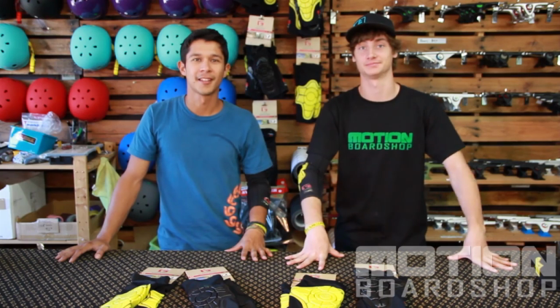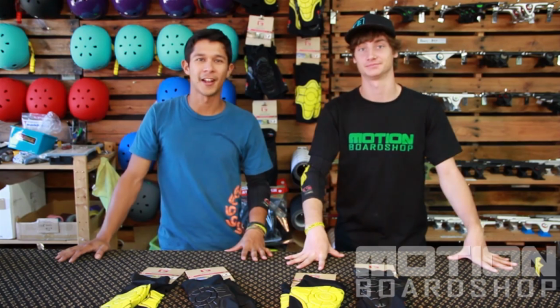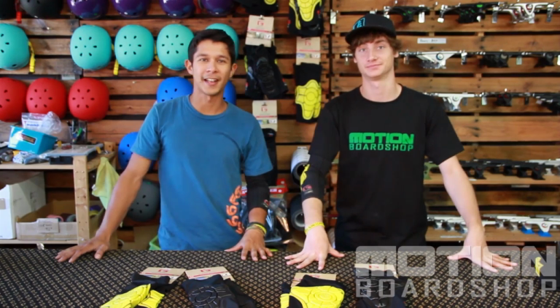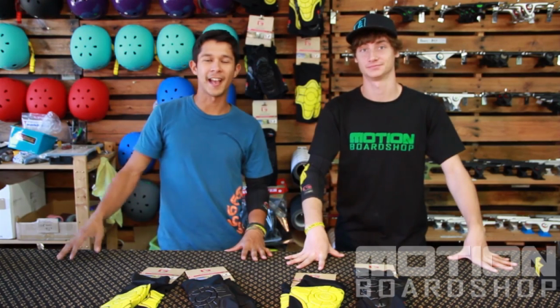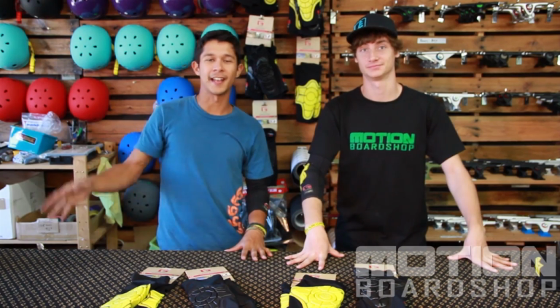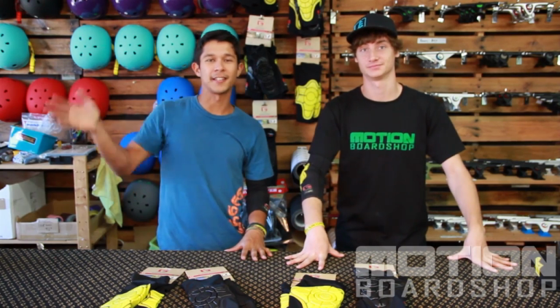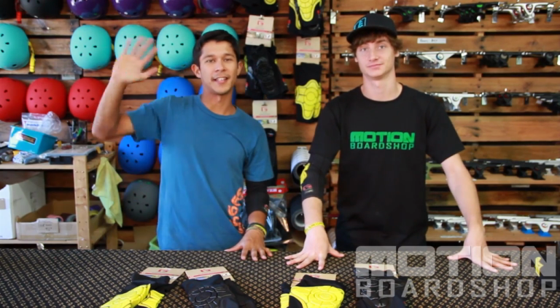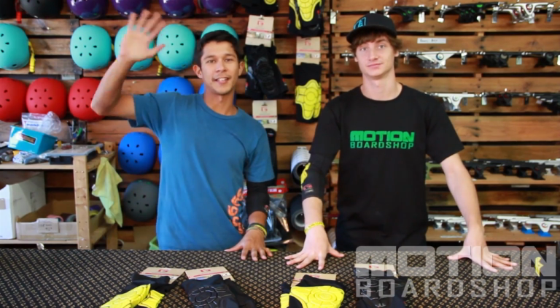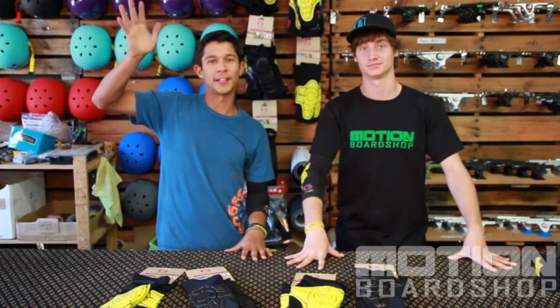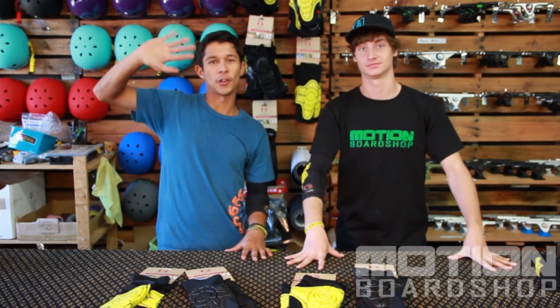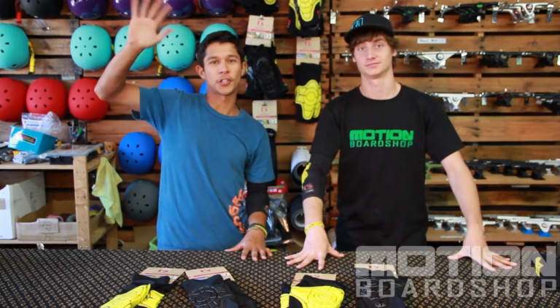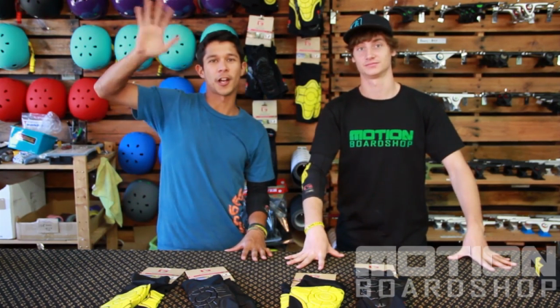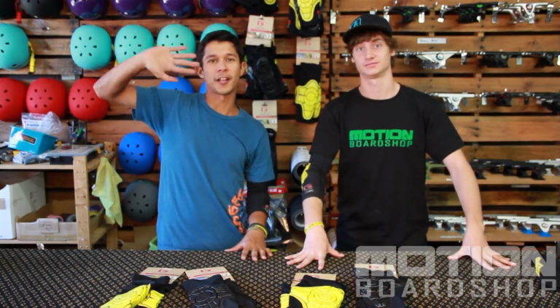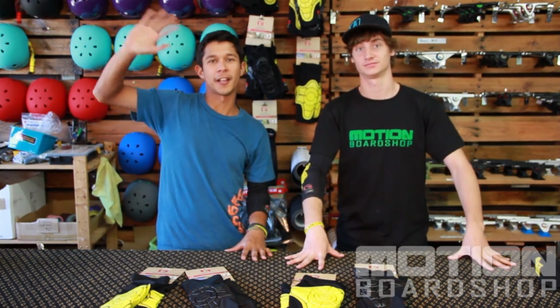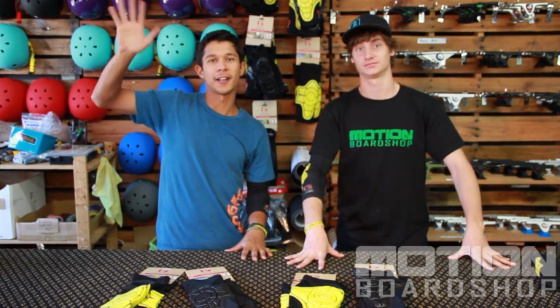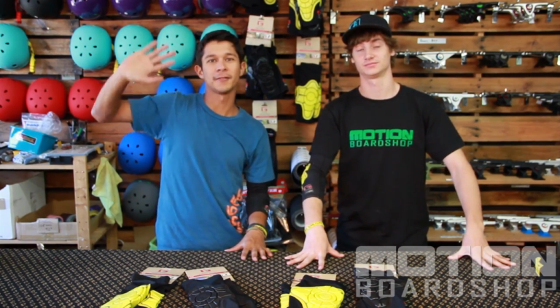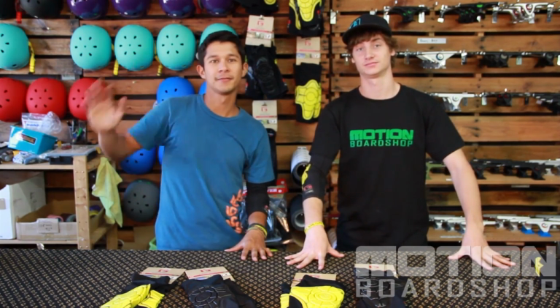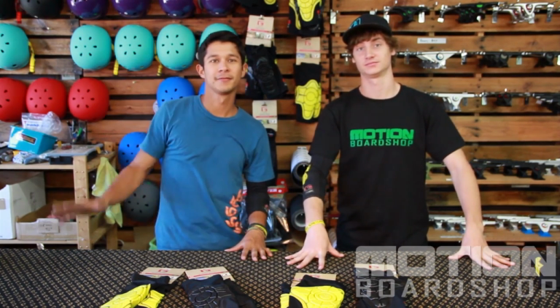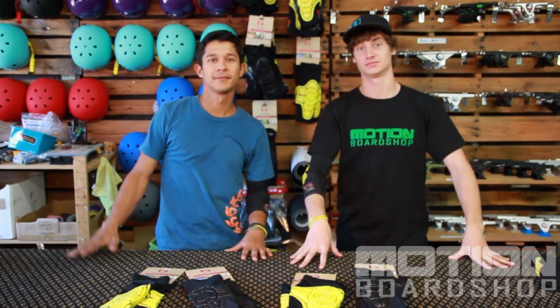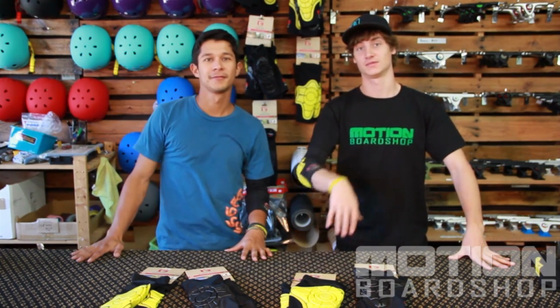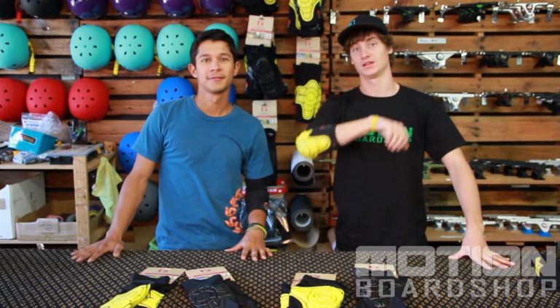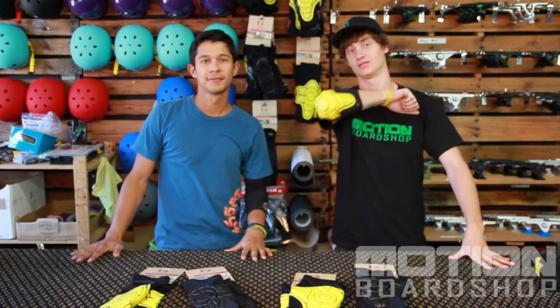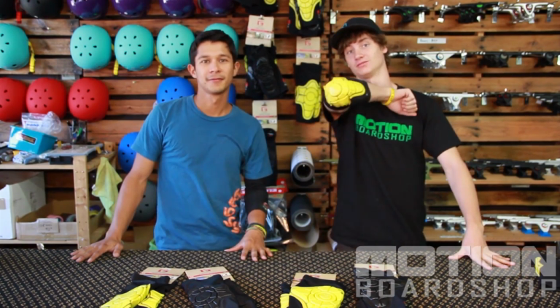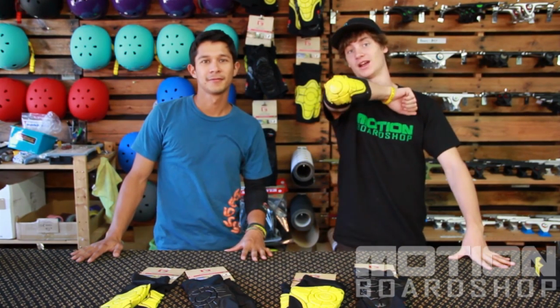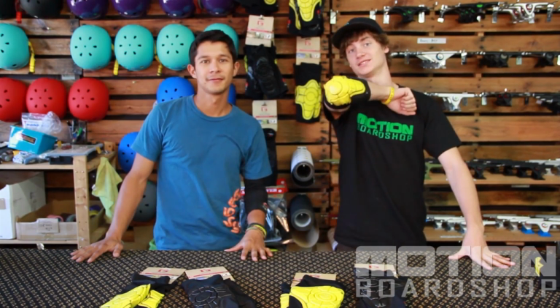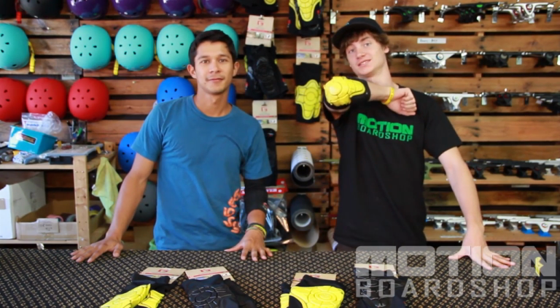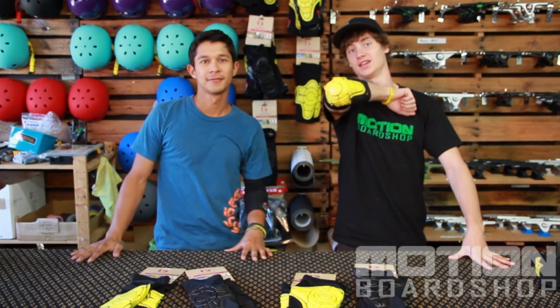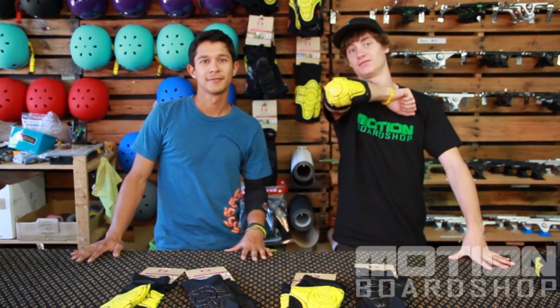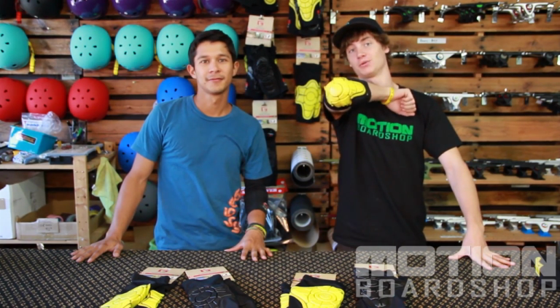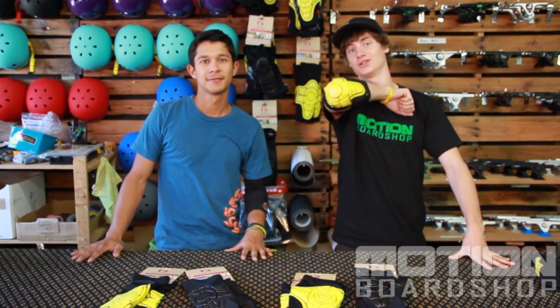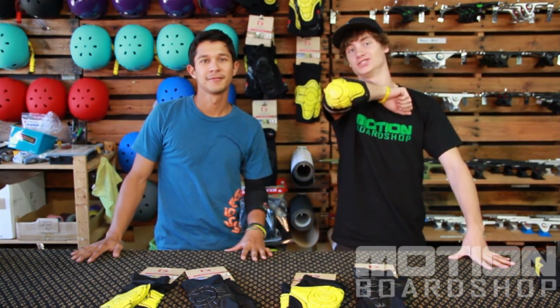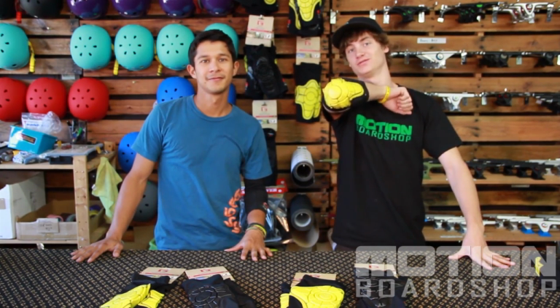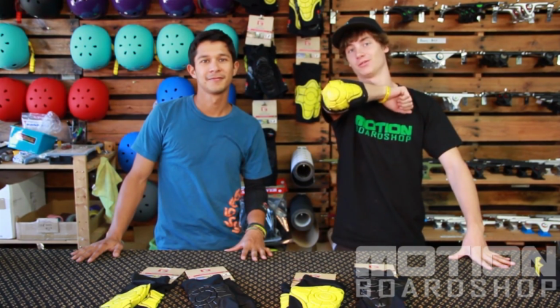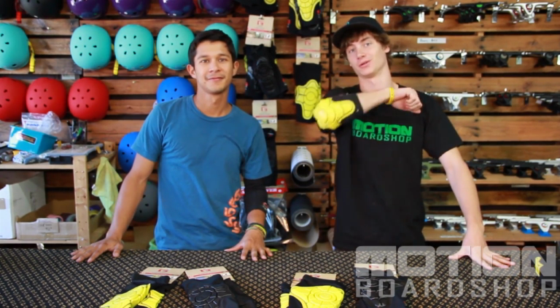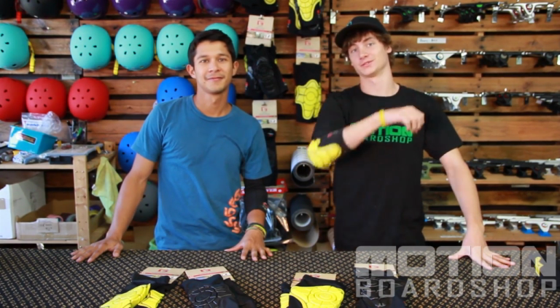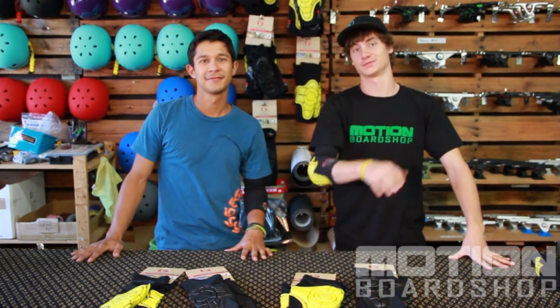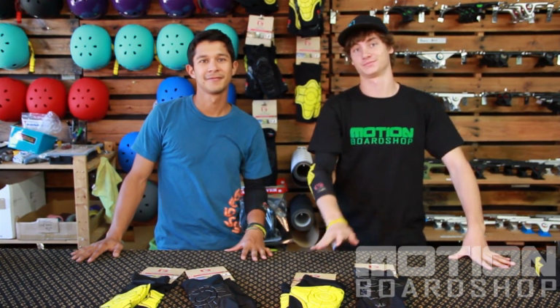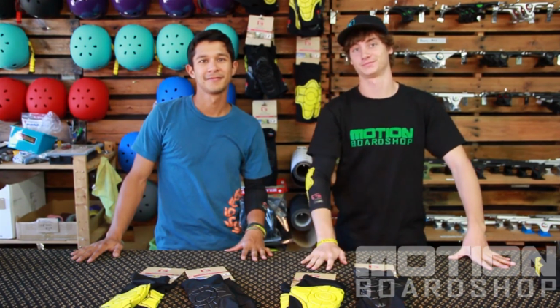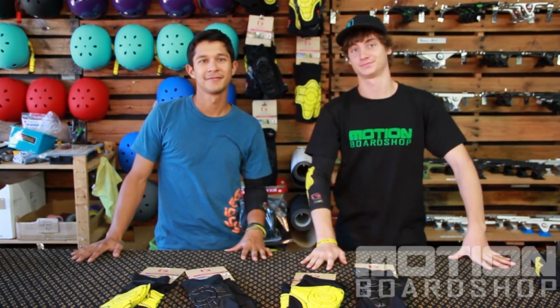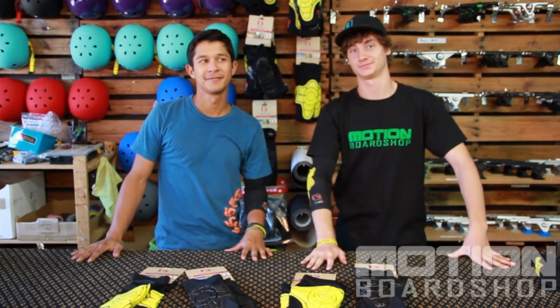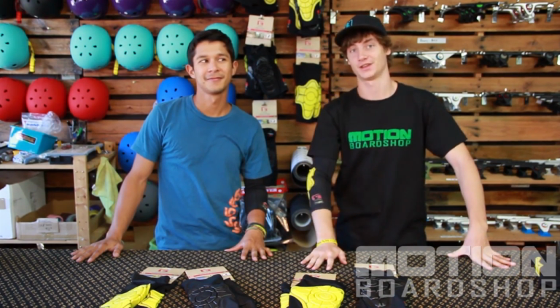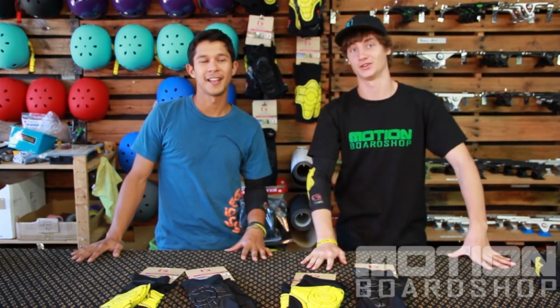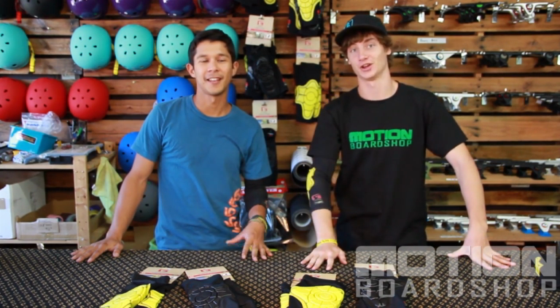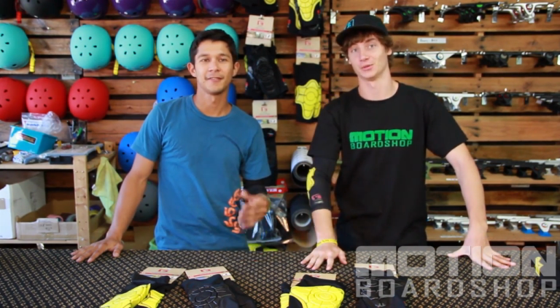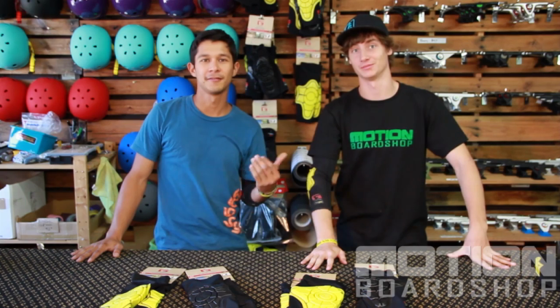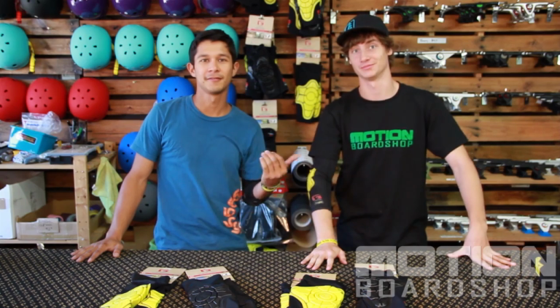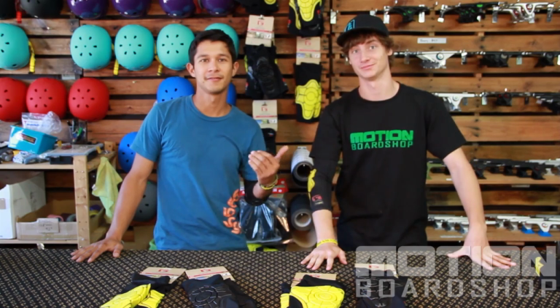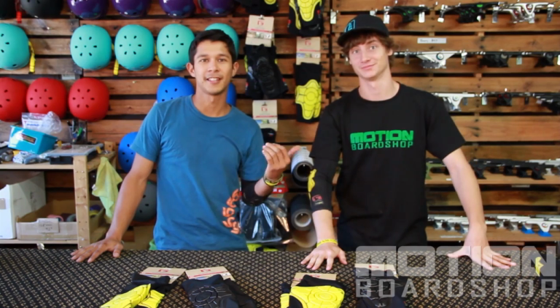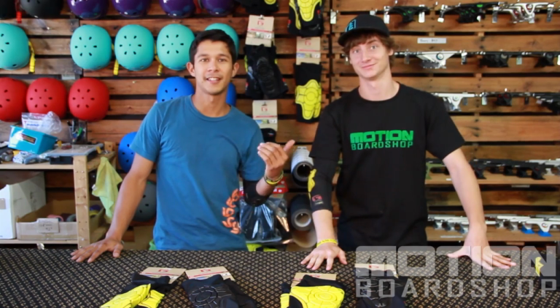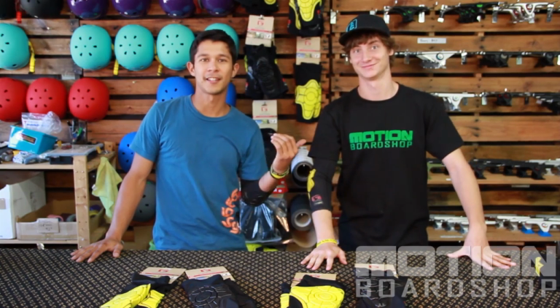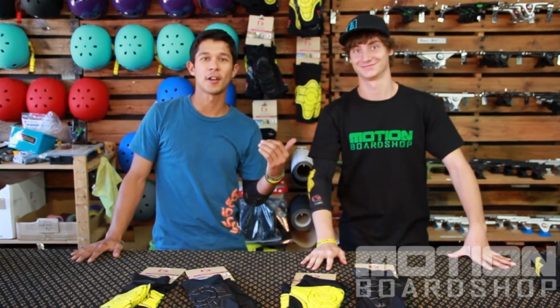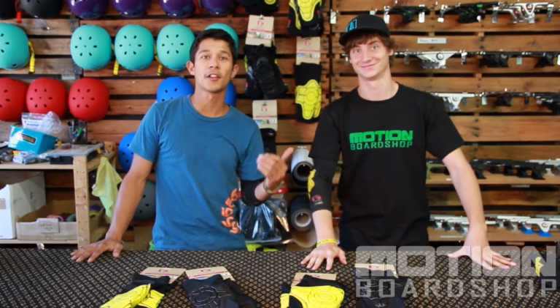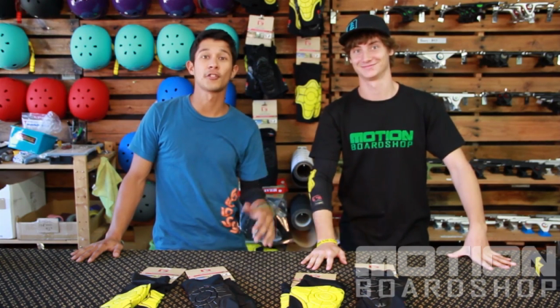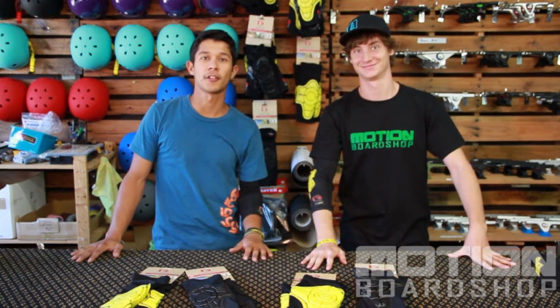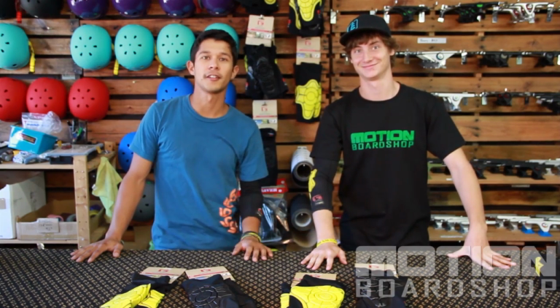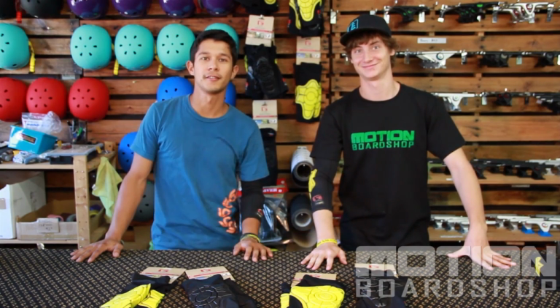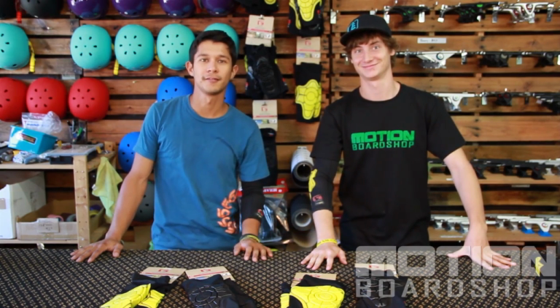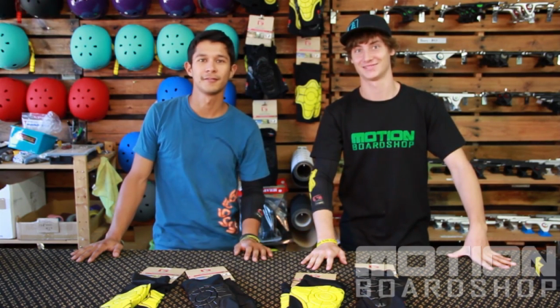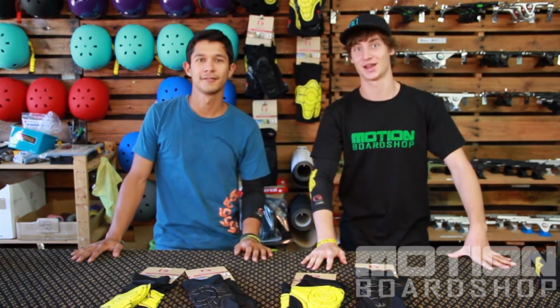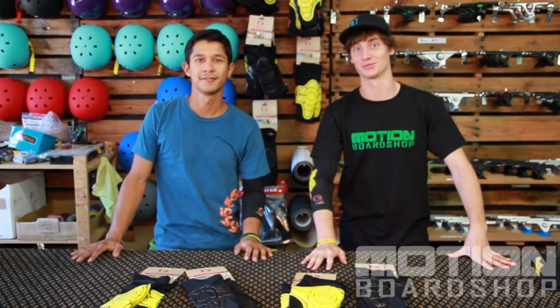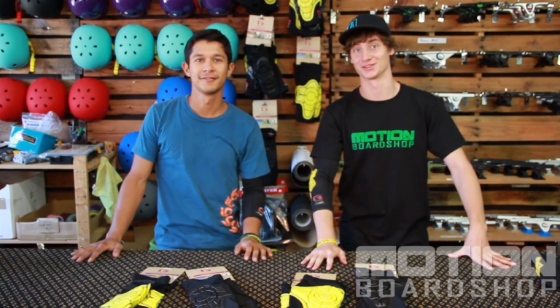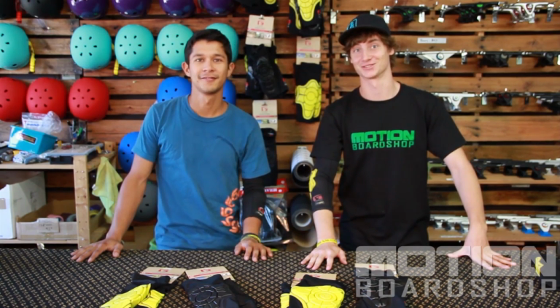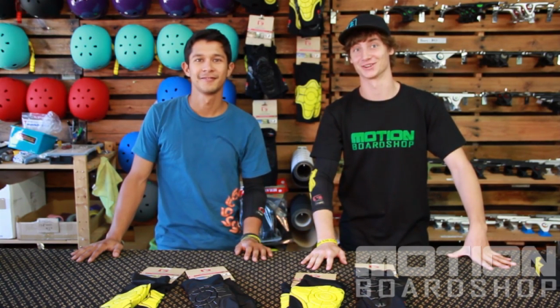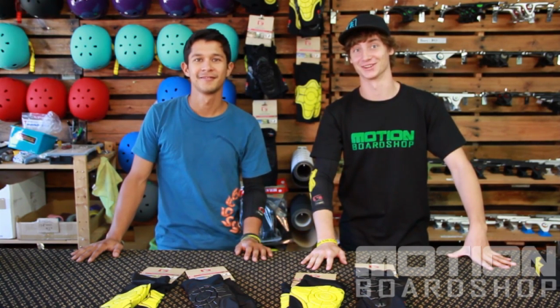Alright guys, Ethan Kosher right here. Ride safe, wear your G-Forms. And your helmet. And that's Ross Drucker. I'm Ross Drucker.